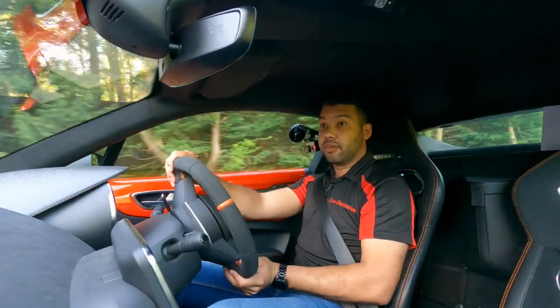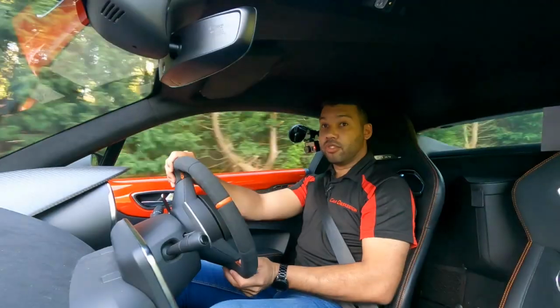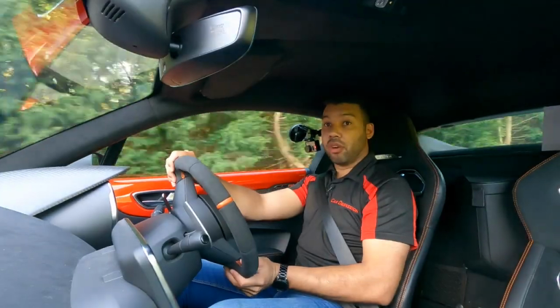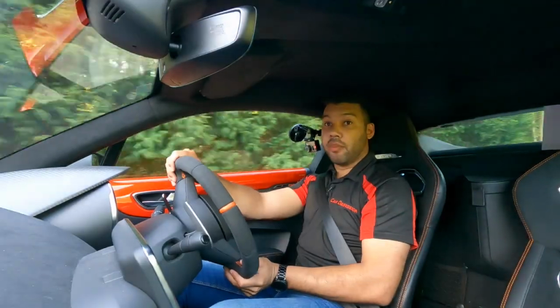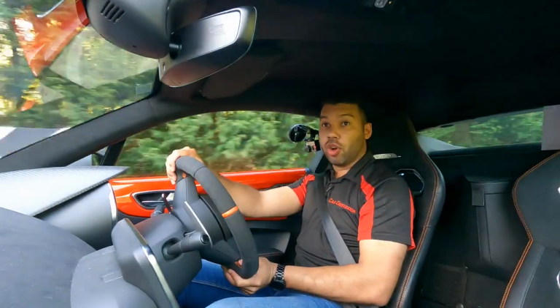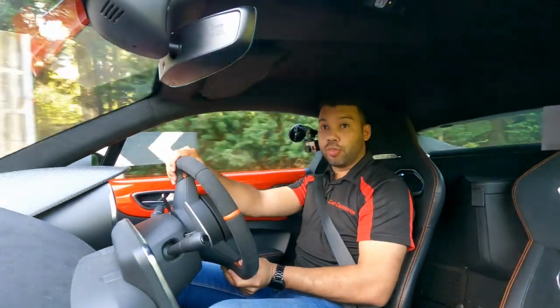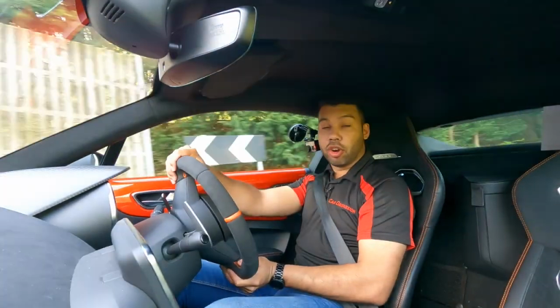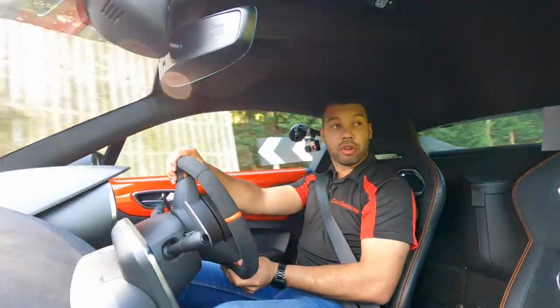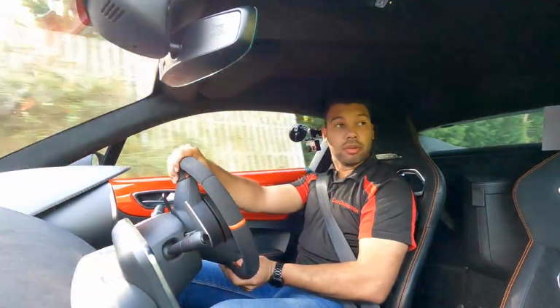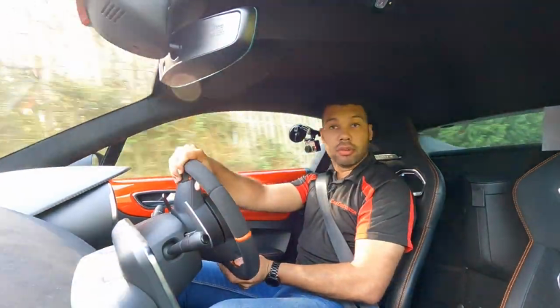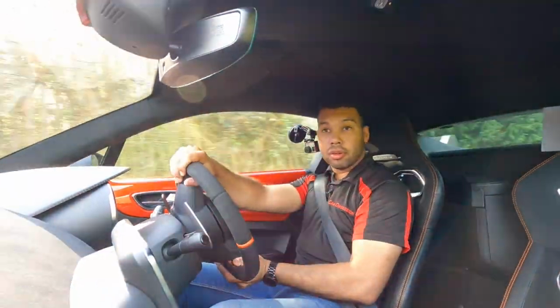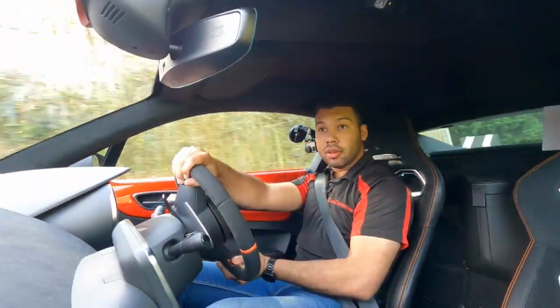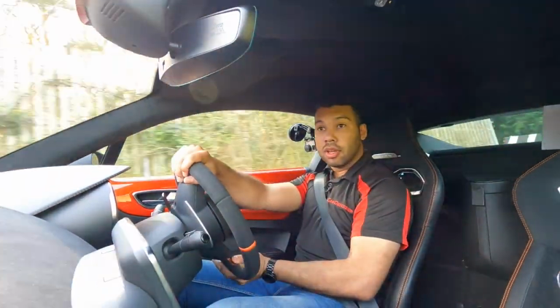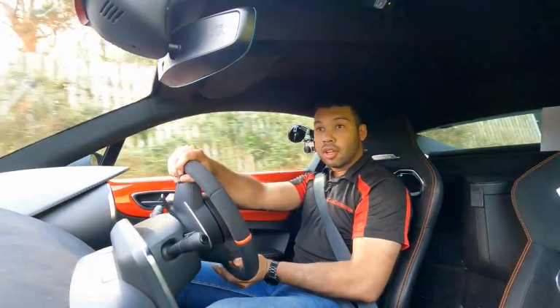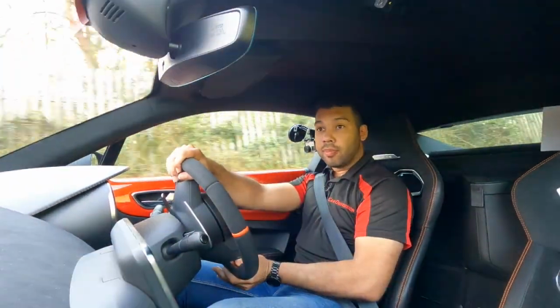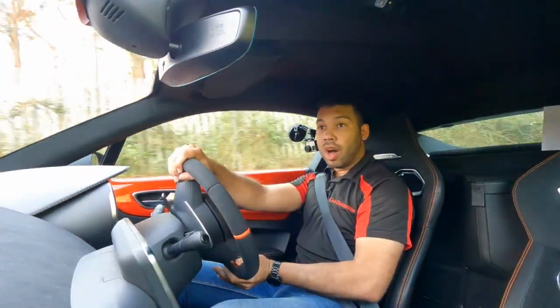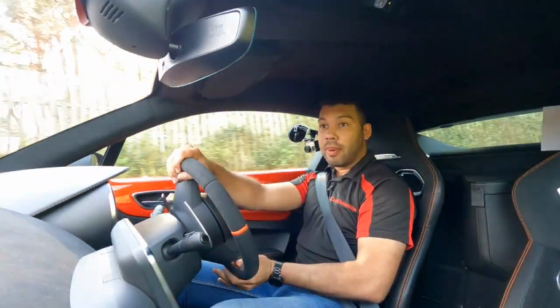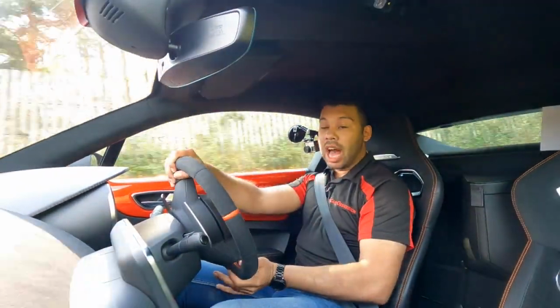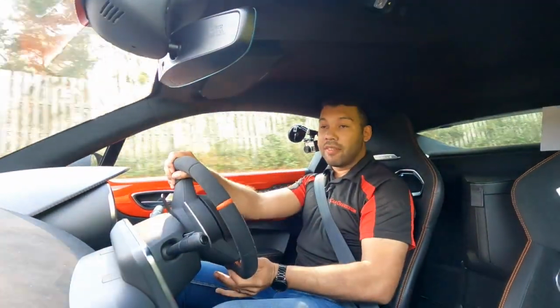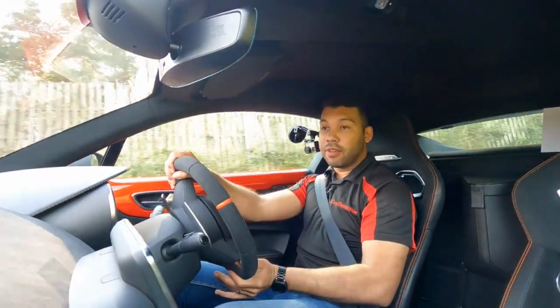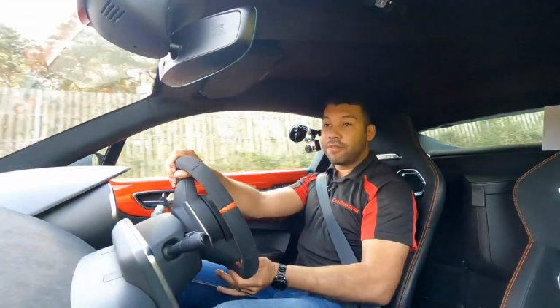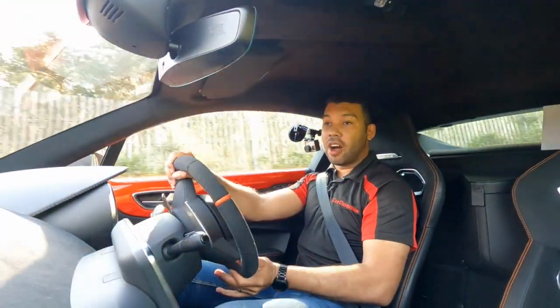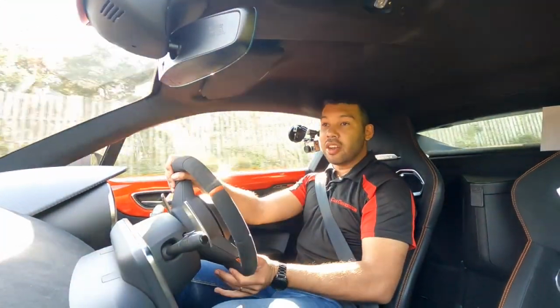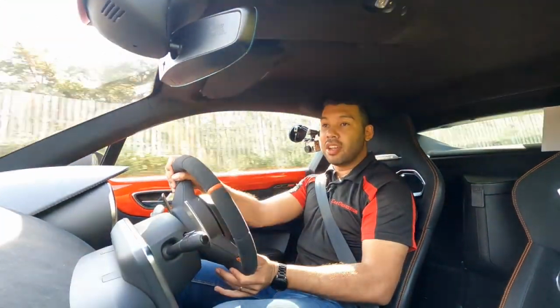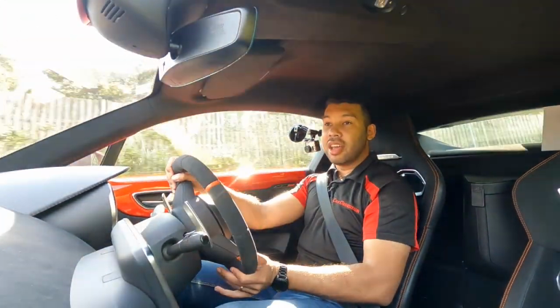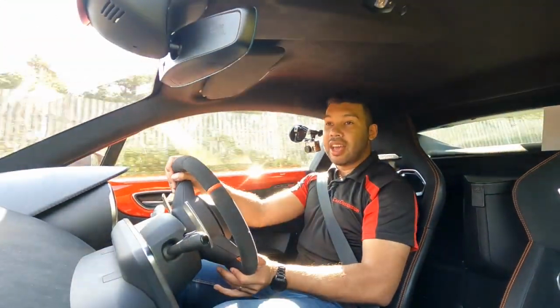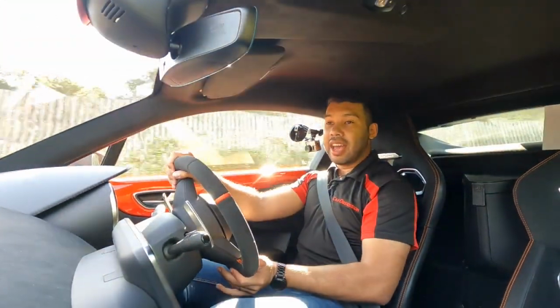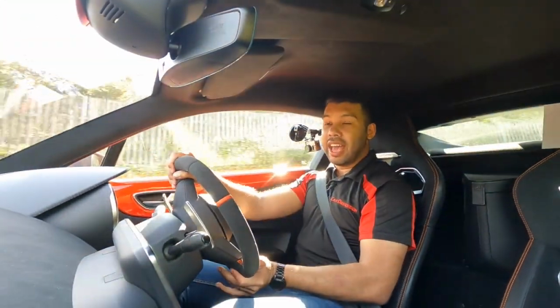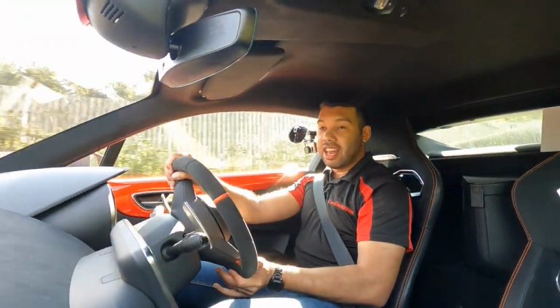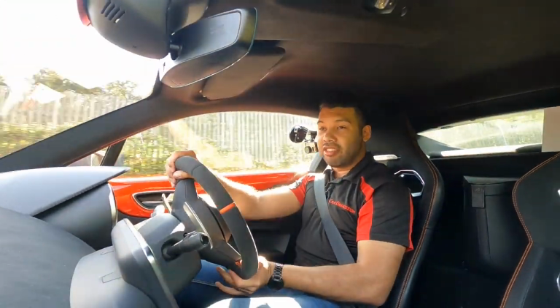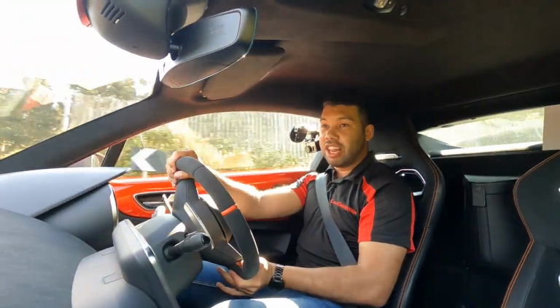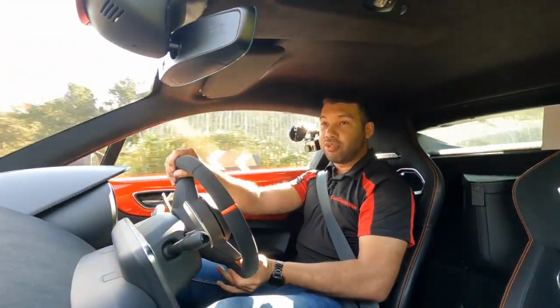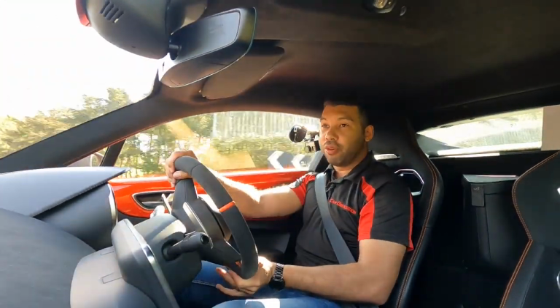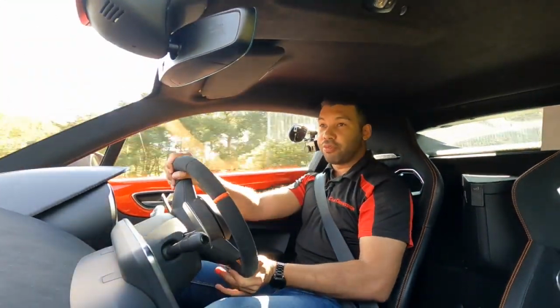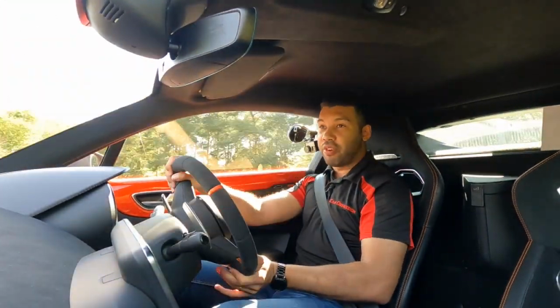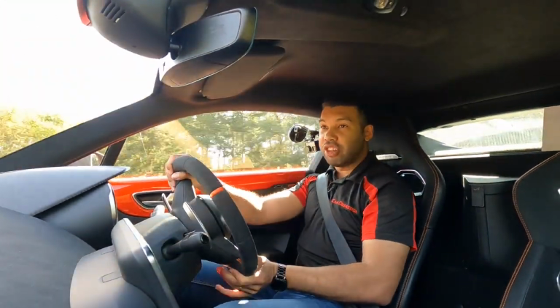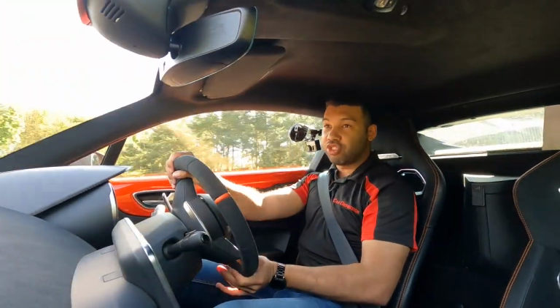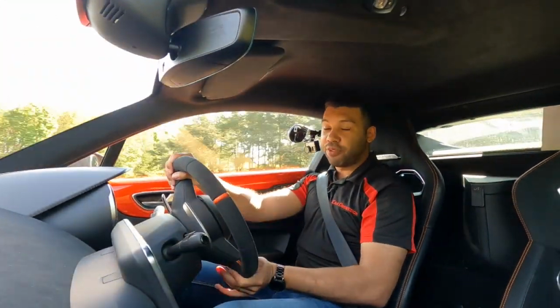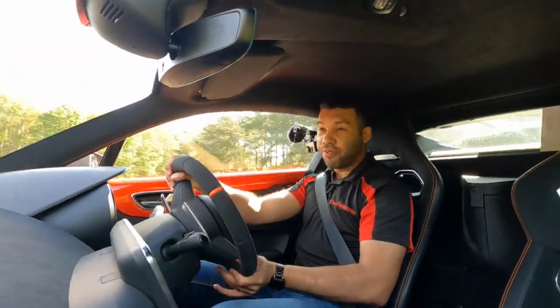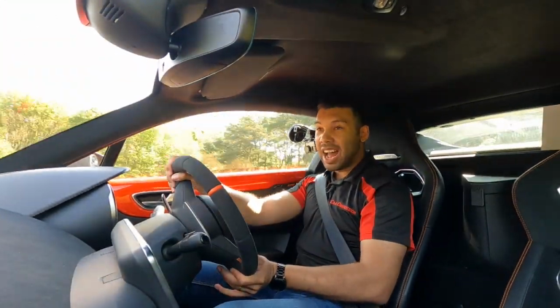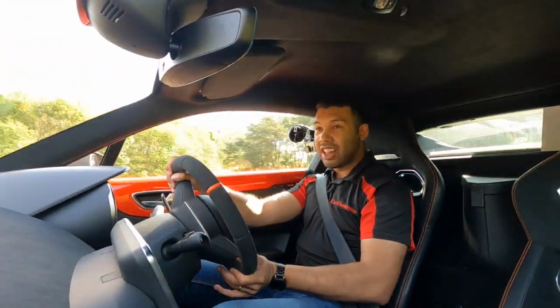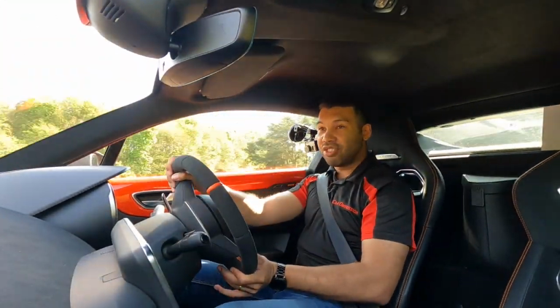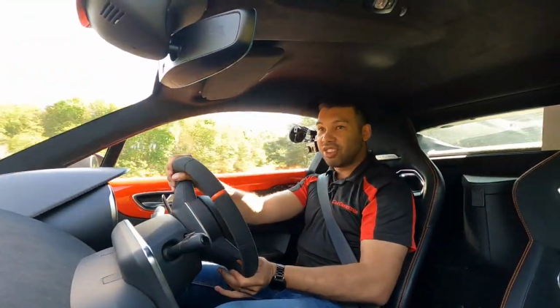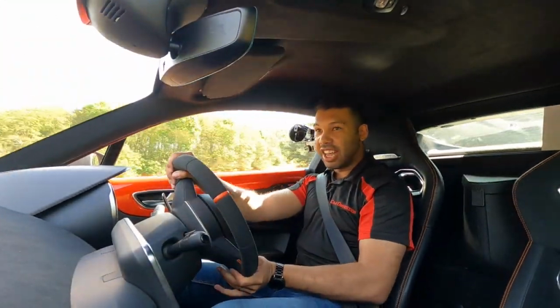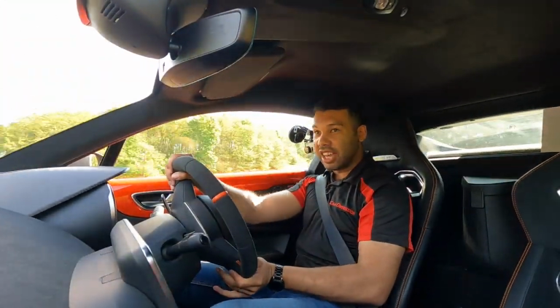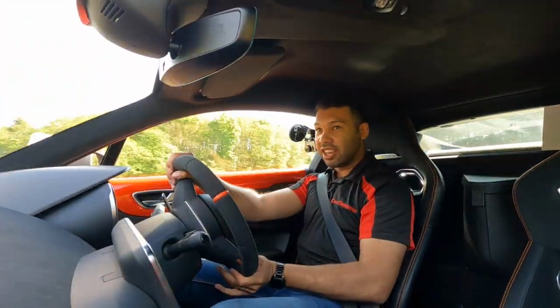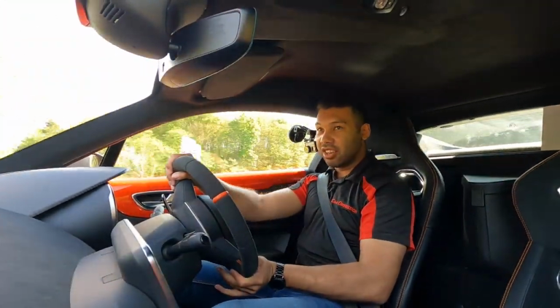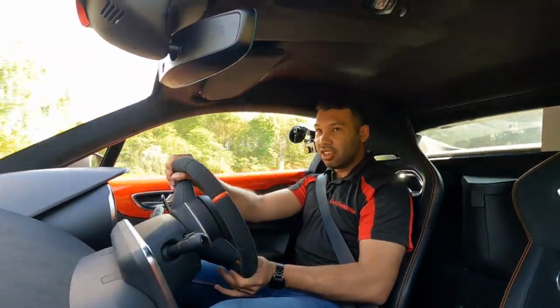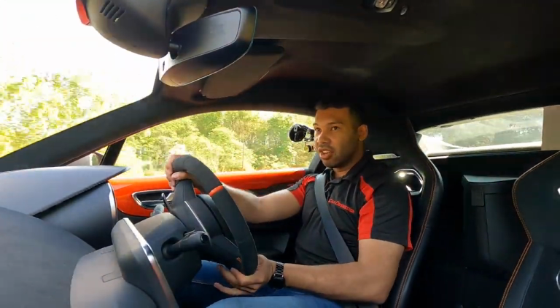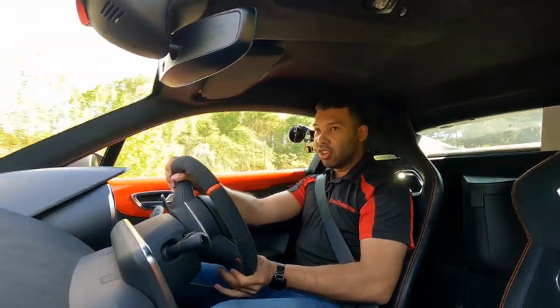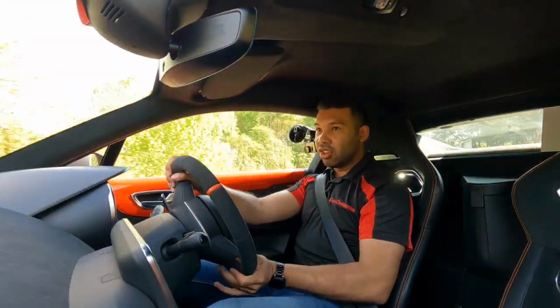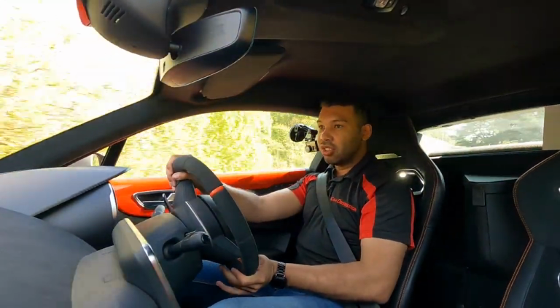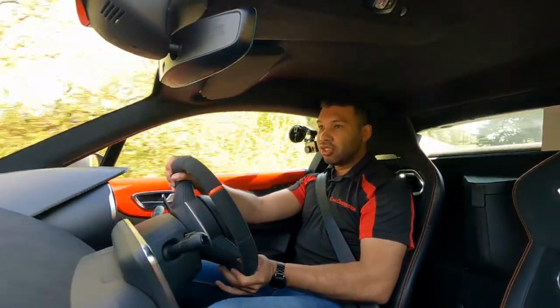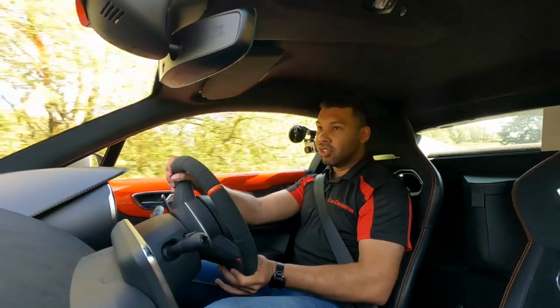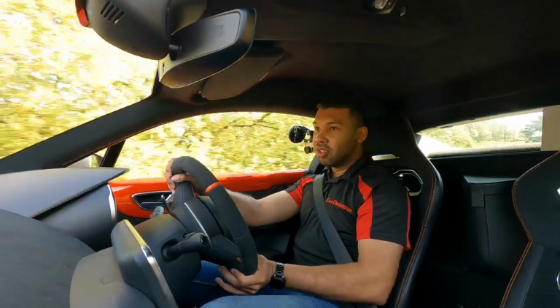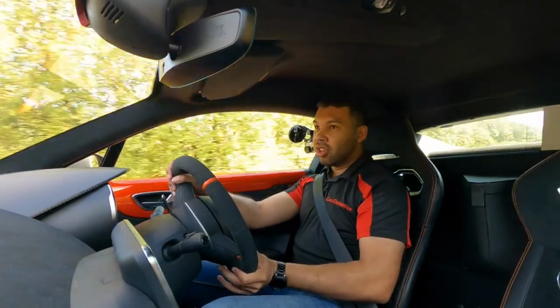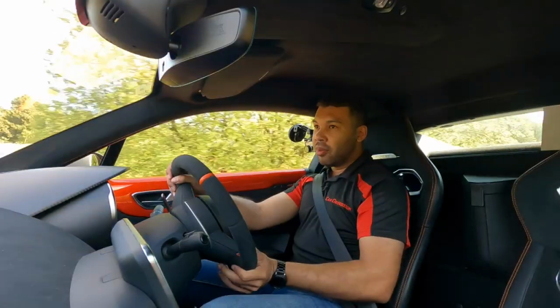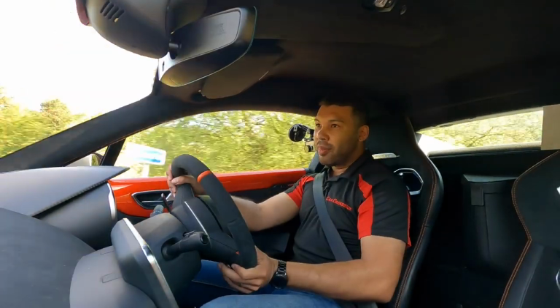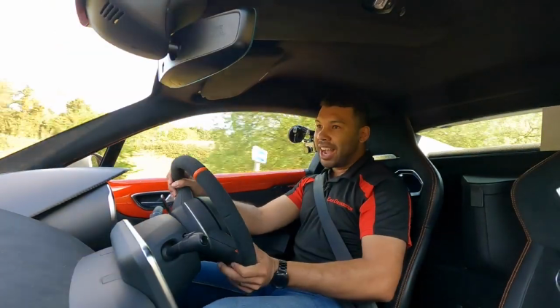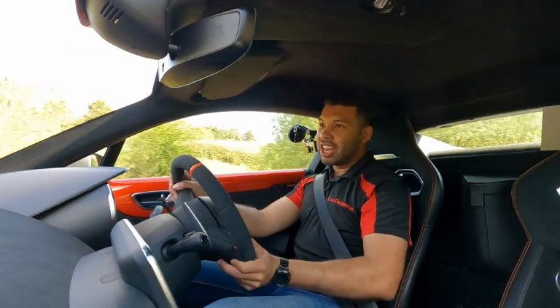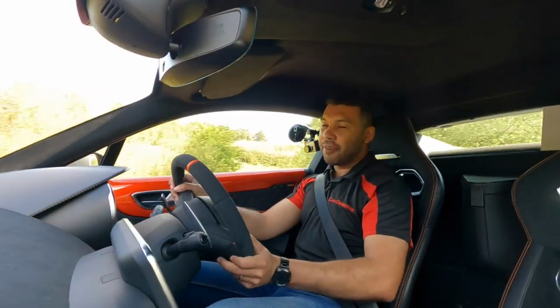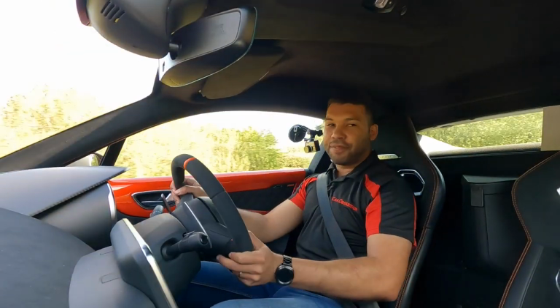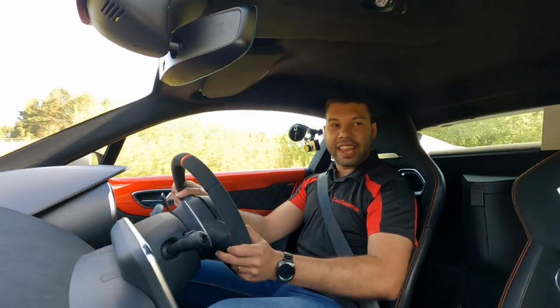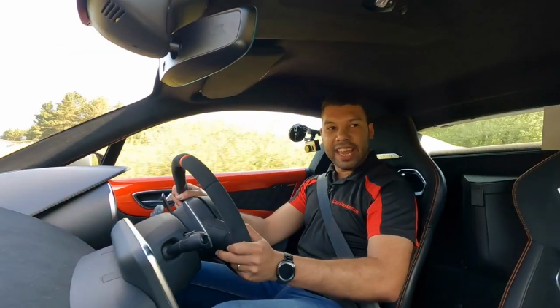Sorry Millbrook, but I'm having fun in this little French fancy. Magnifique!